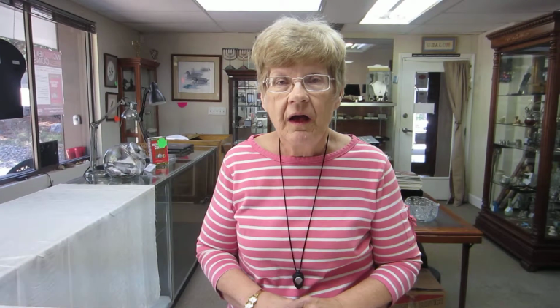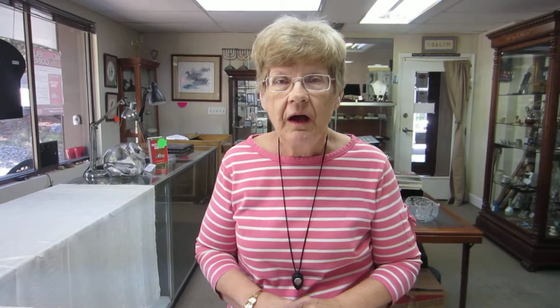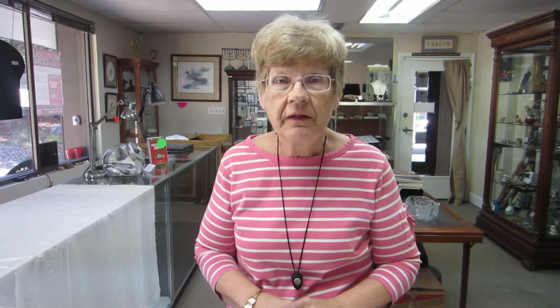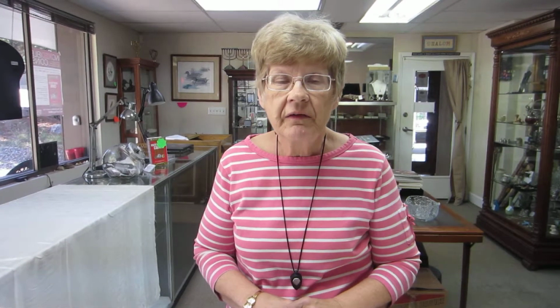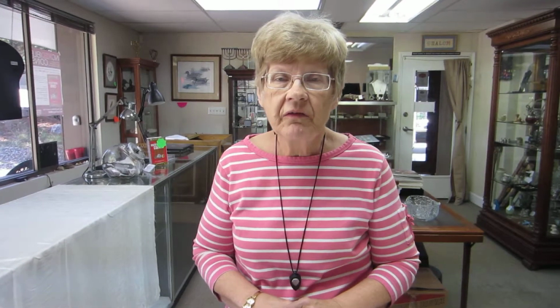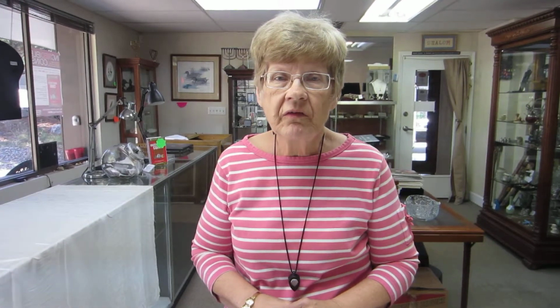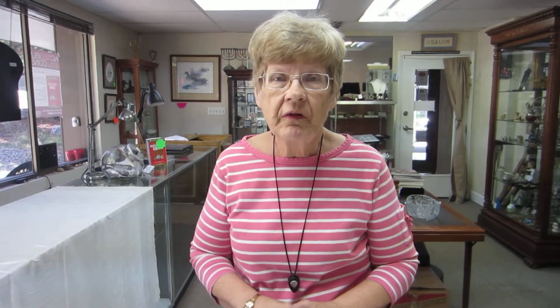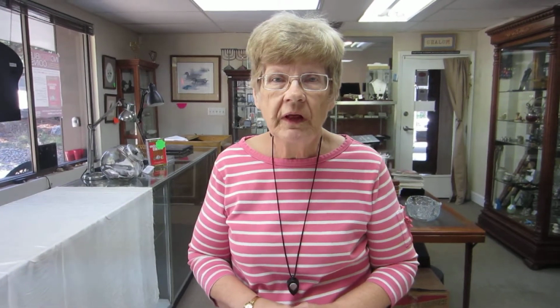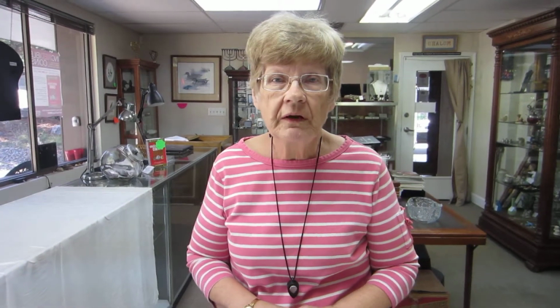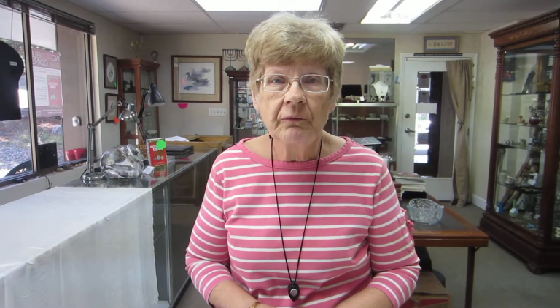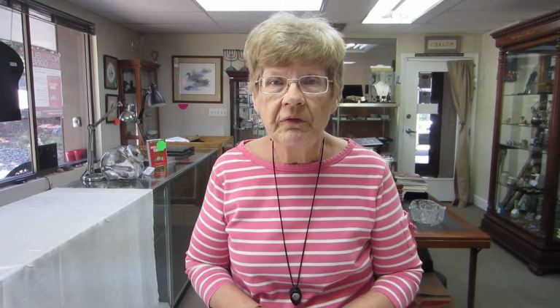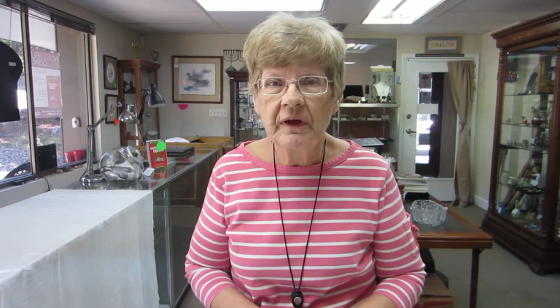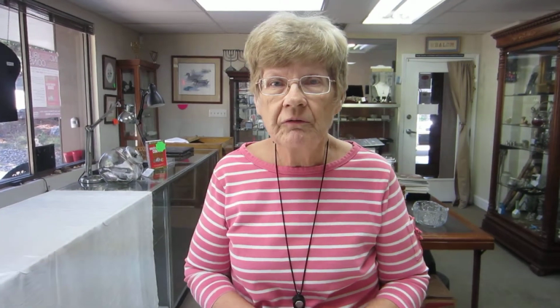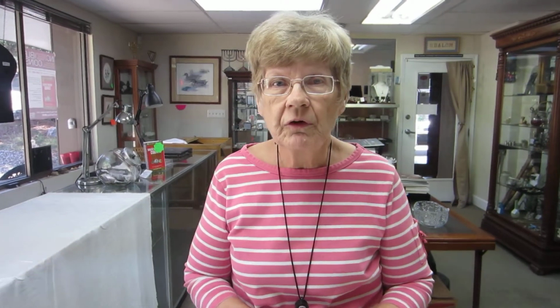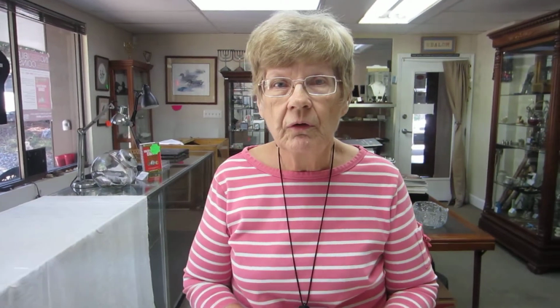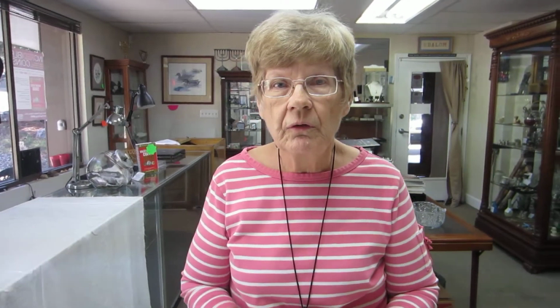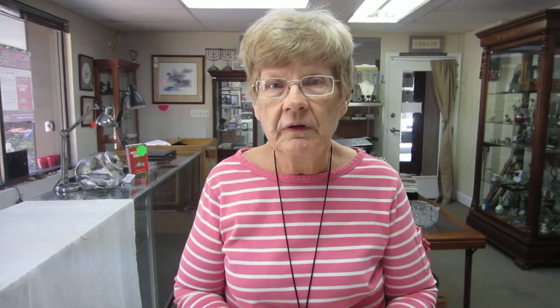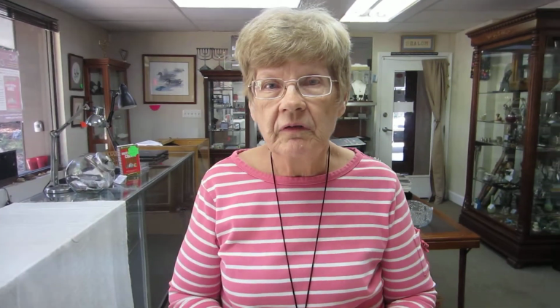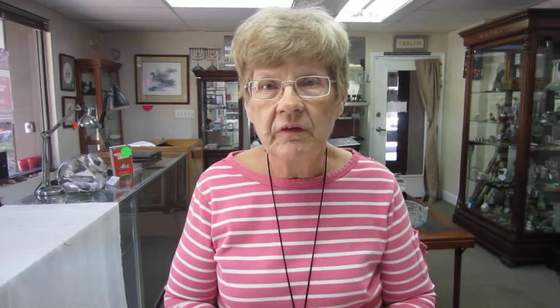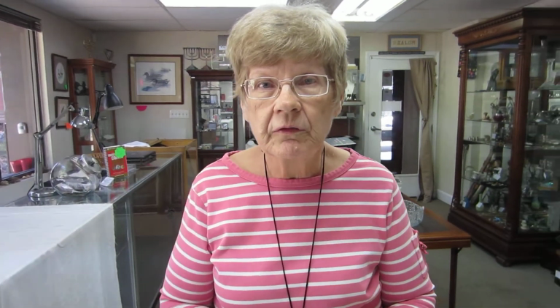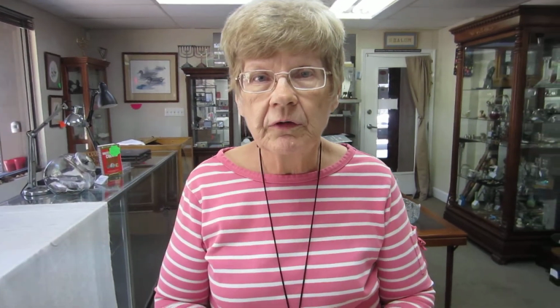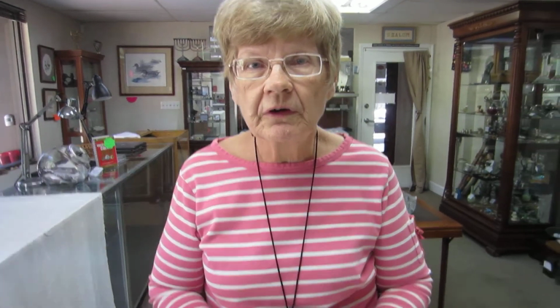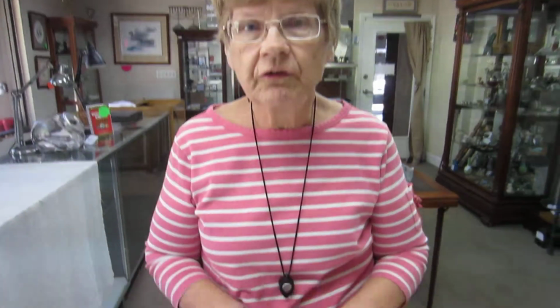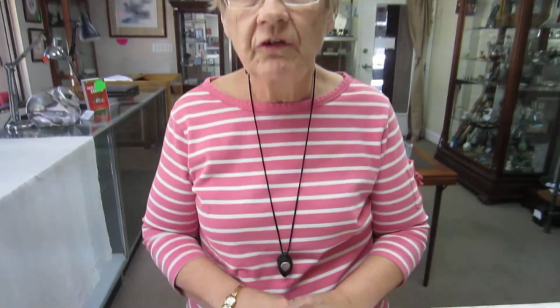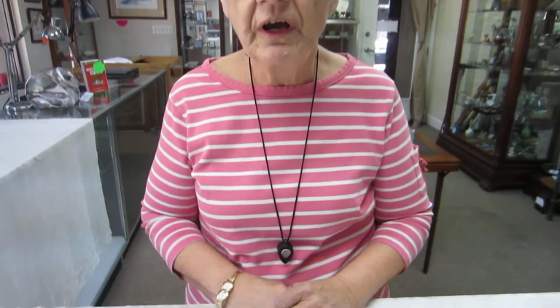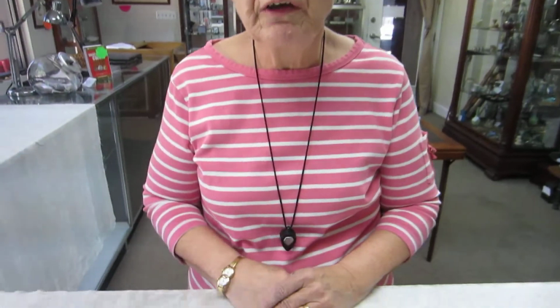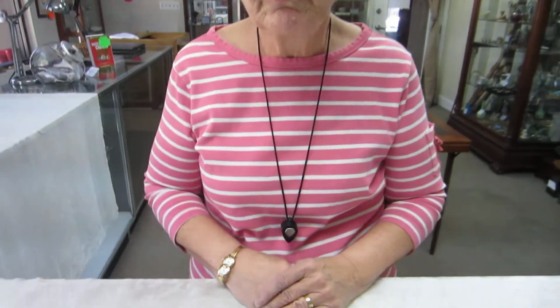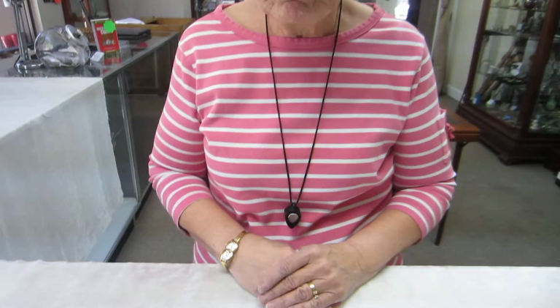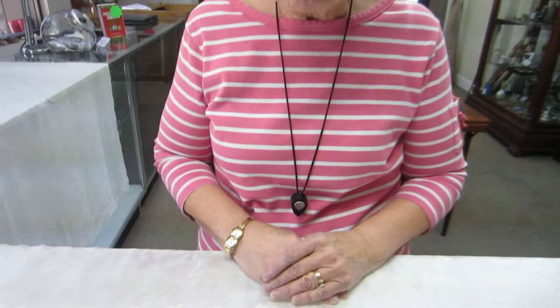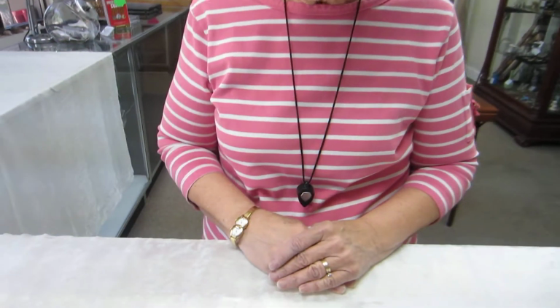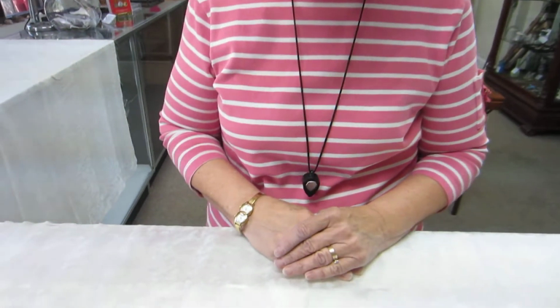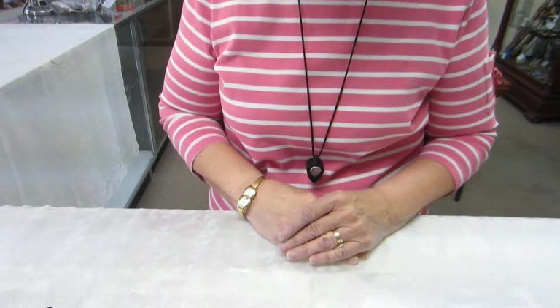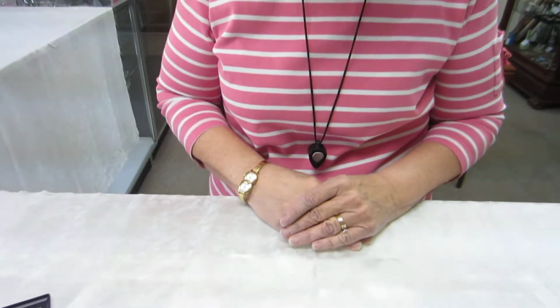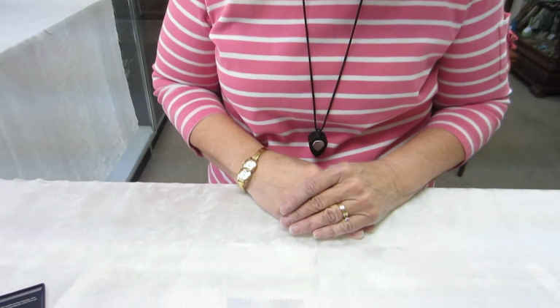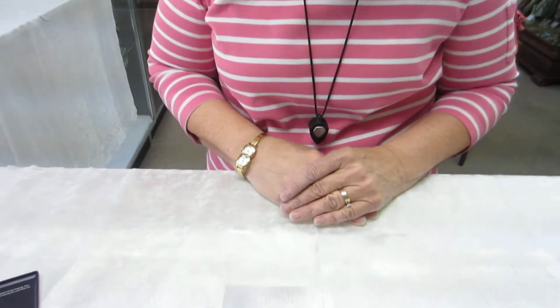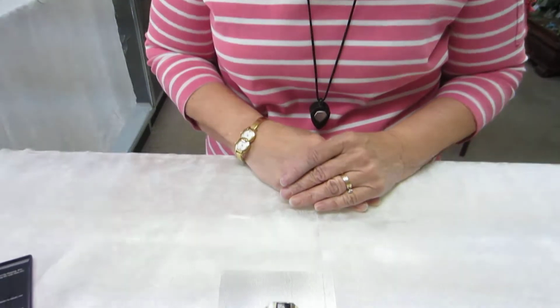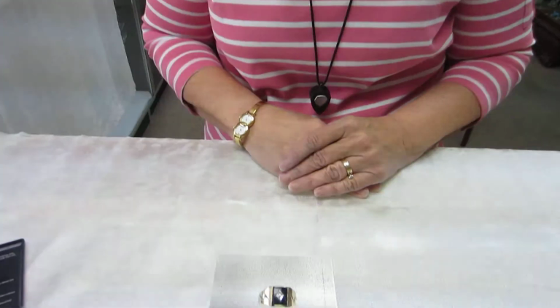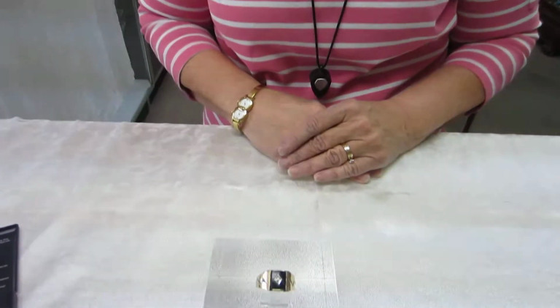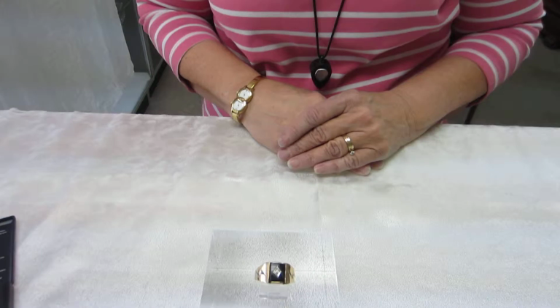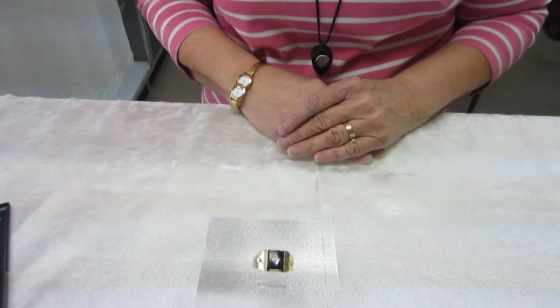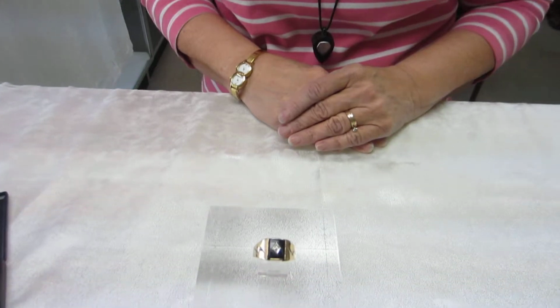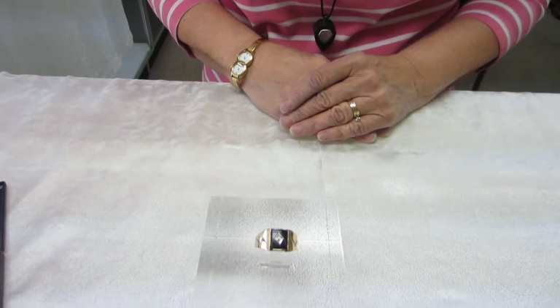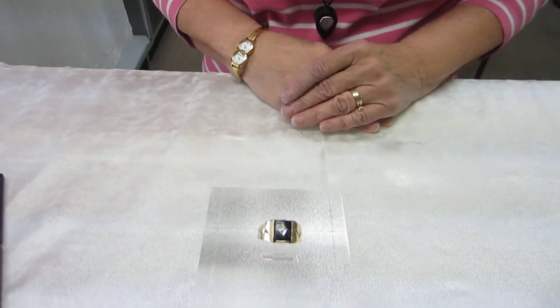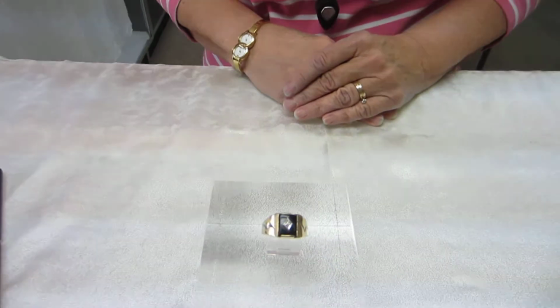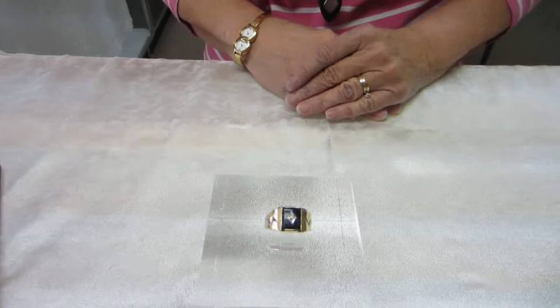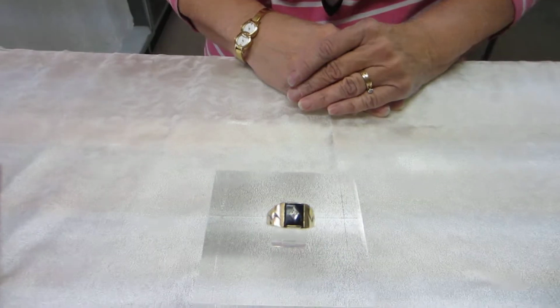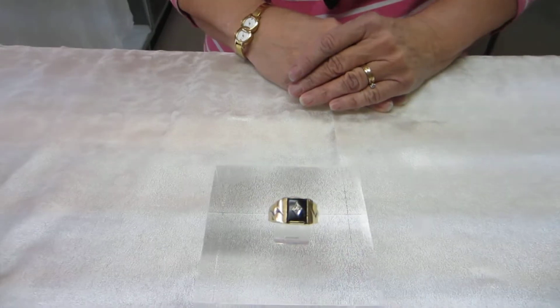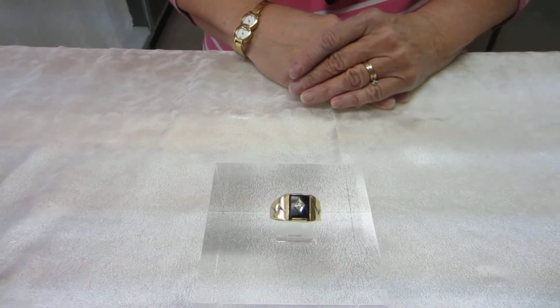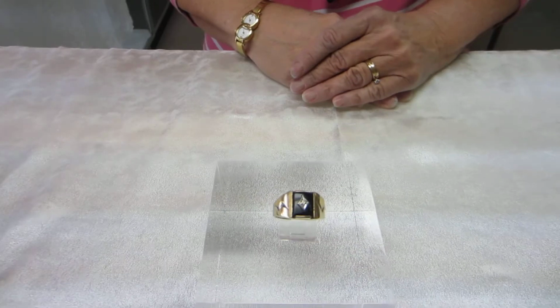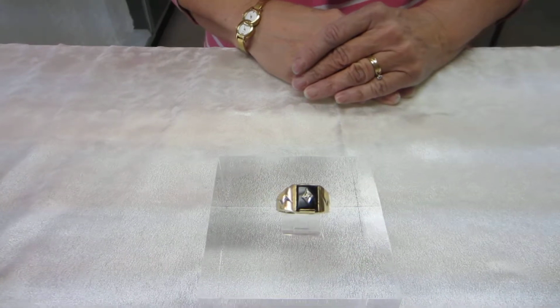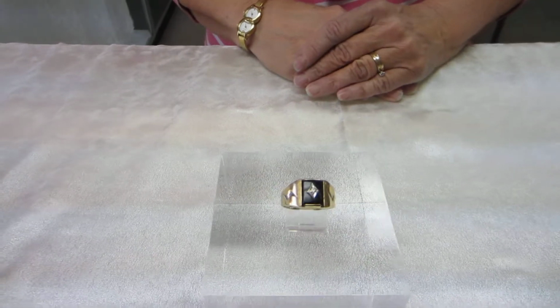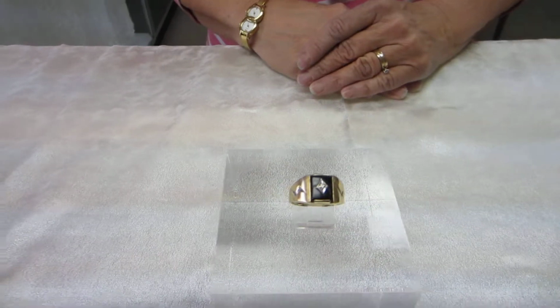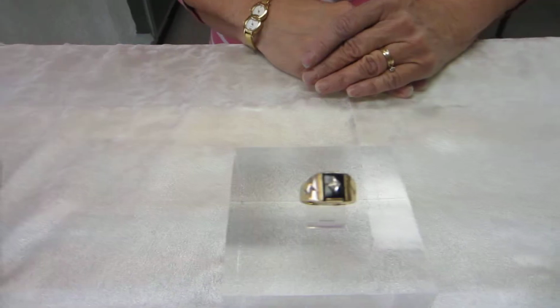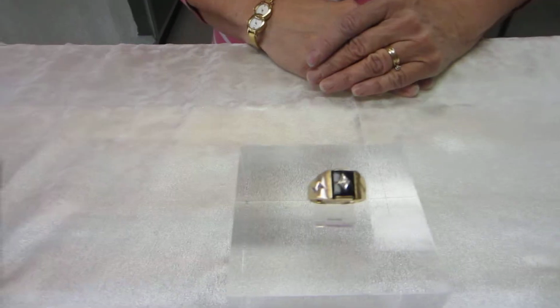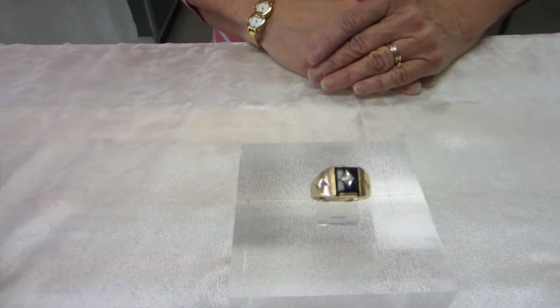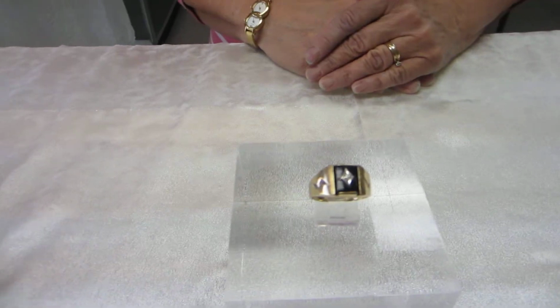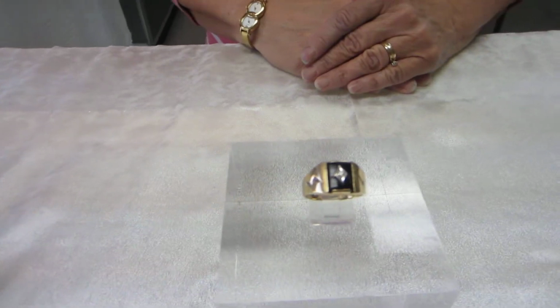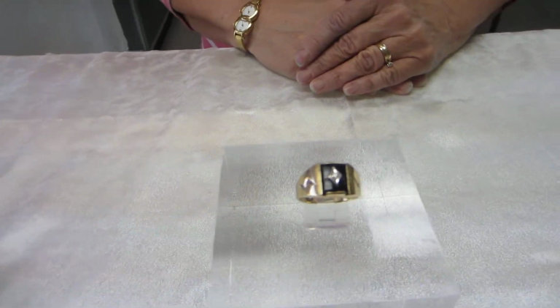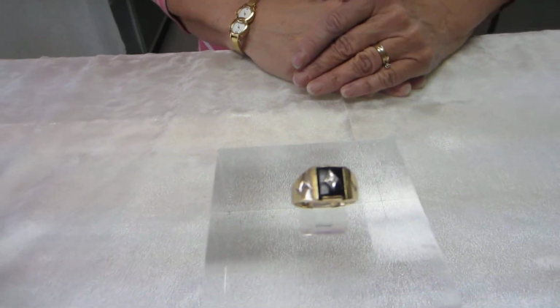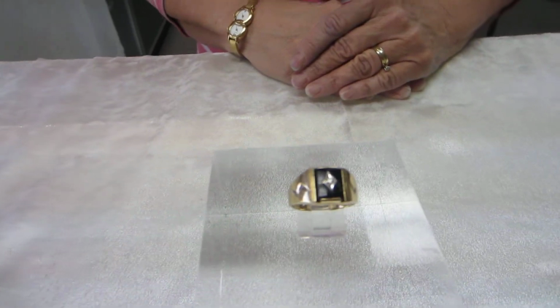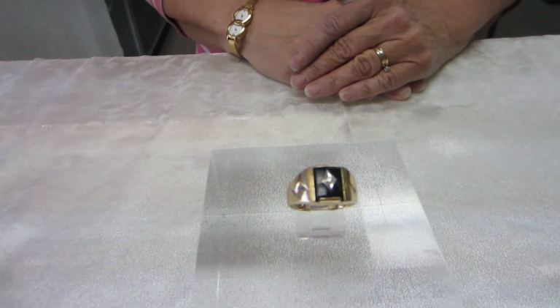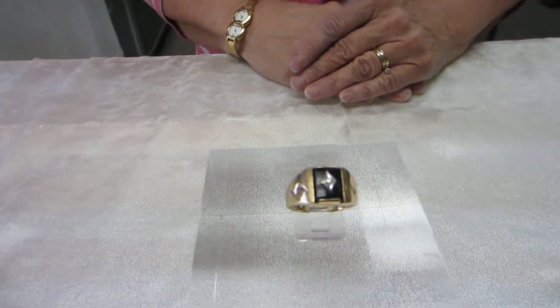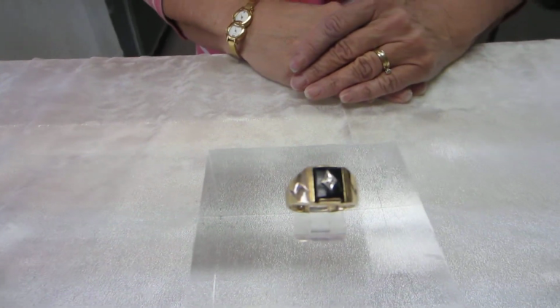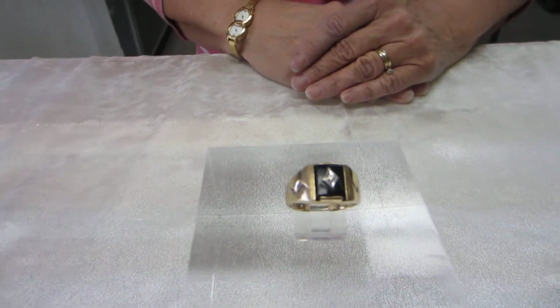Hi, this is Glenna with Denver Gold and Silver Exchange, and we have a 10 carat yellow gold ring for auction today.